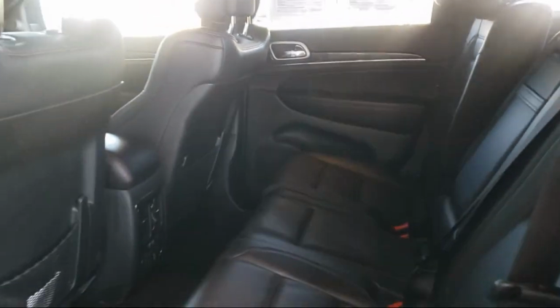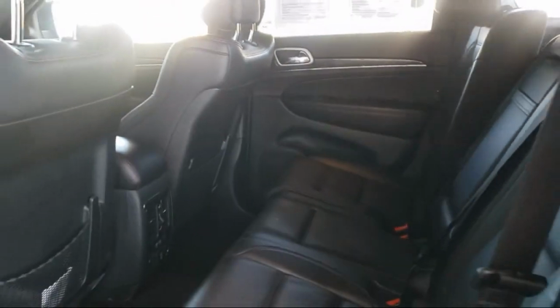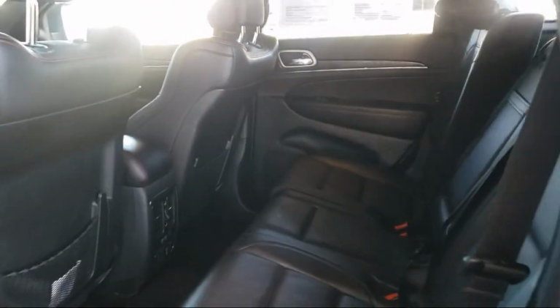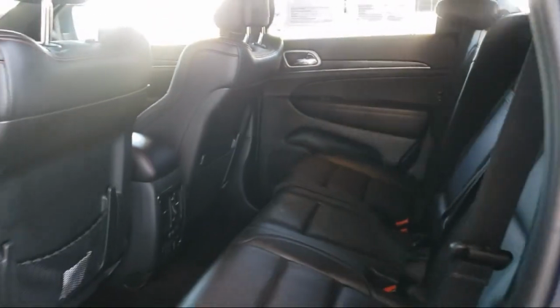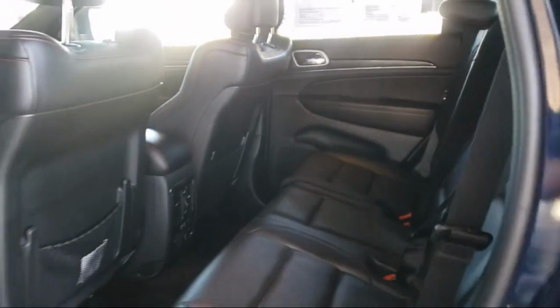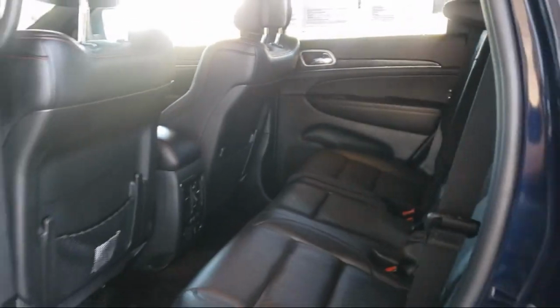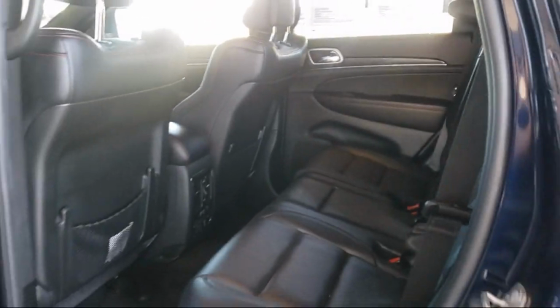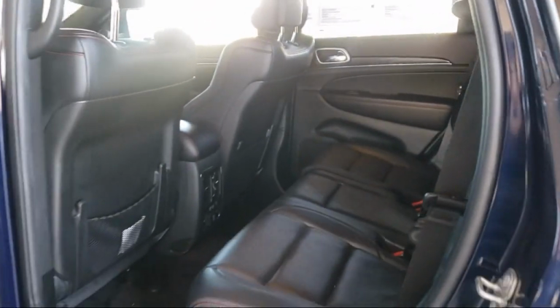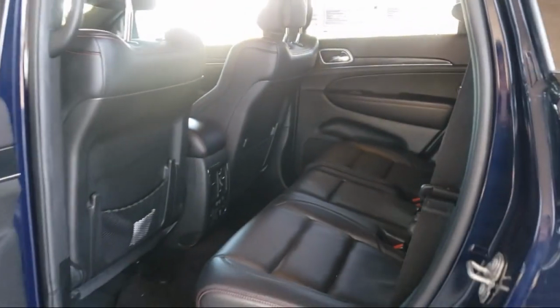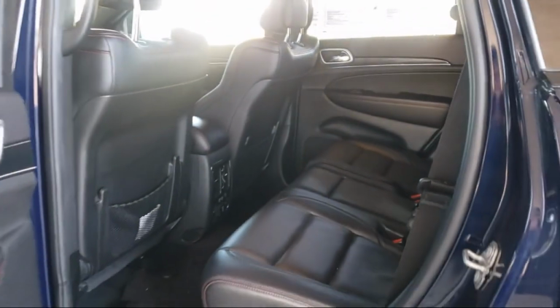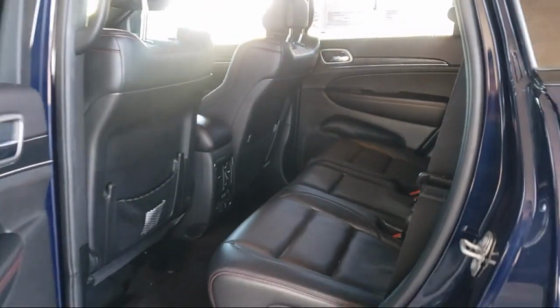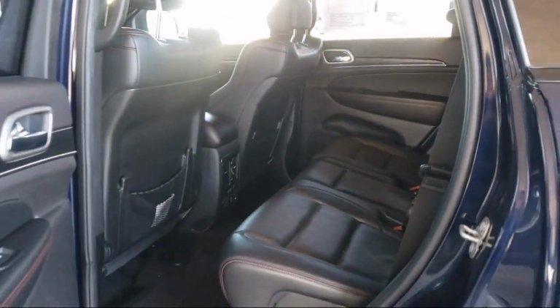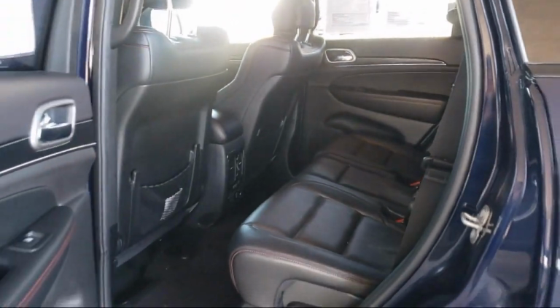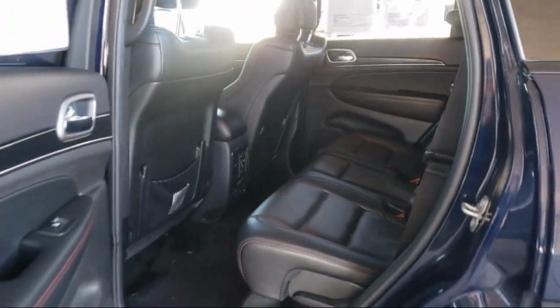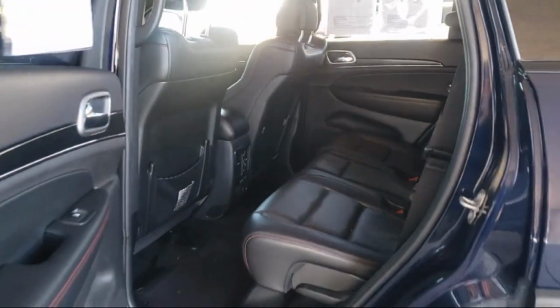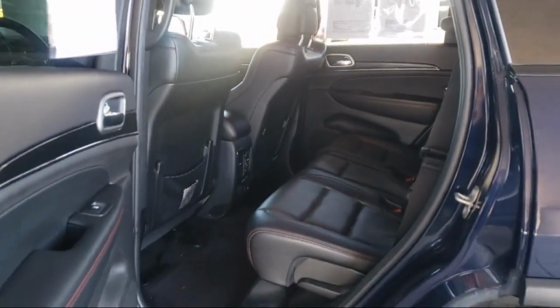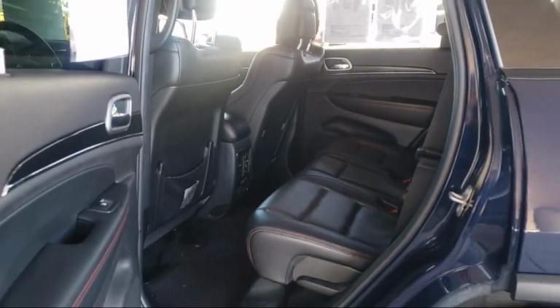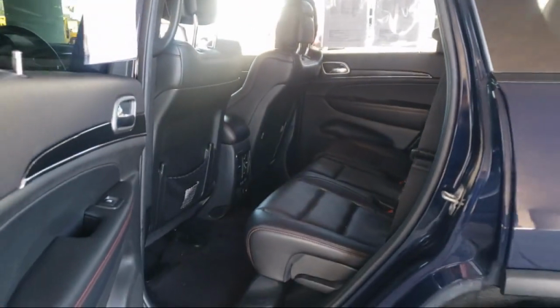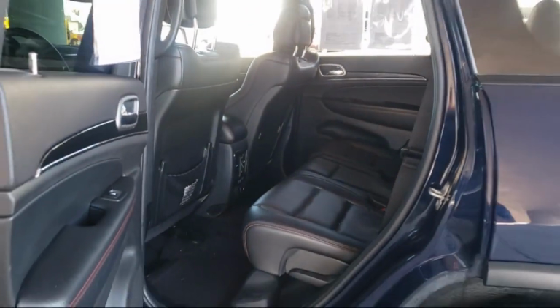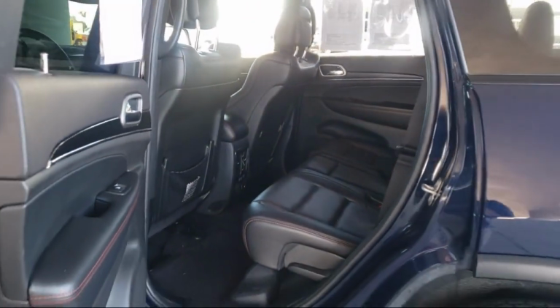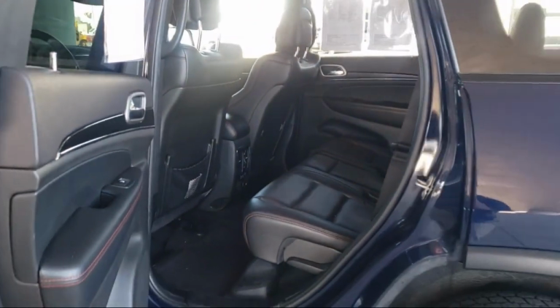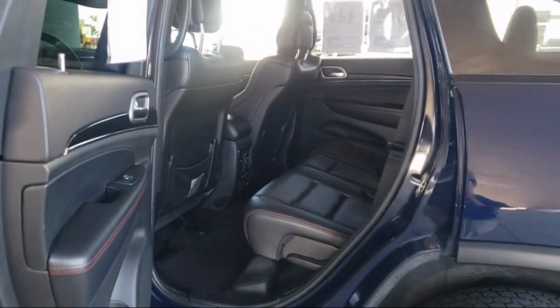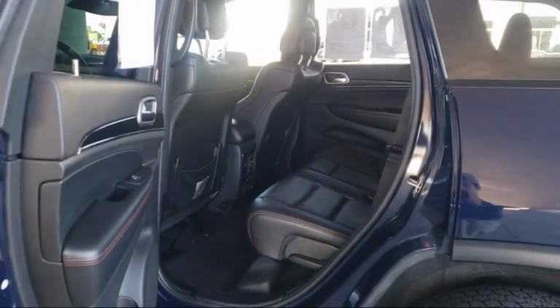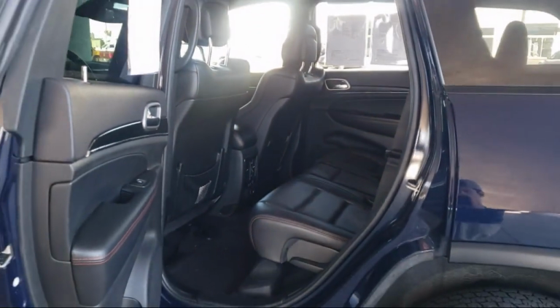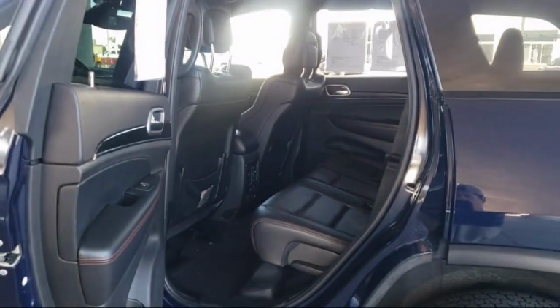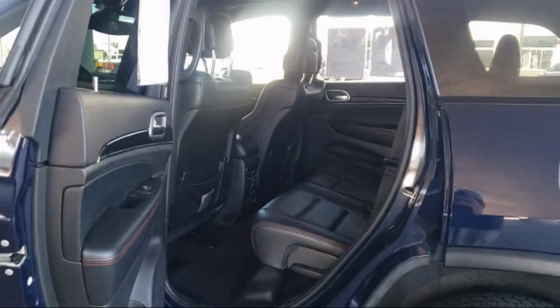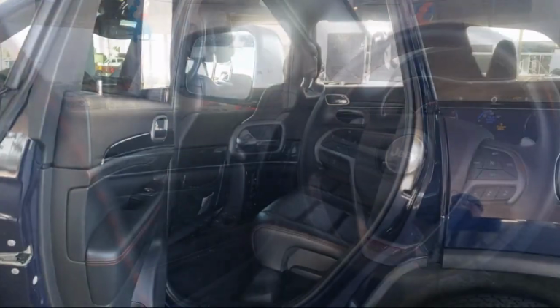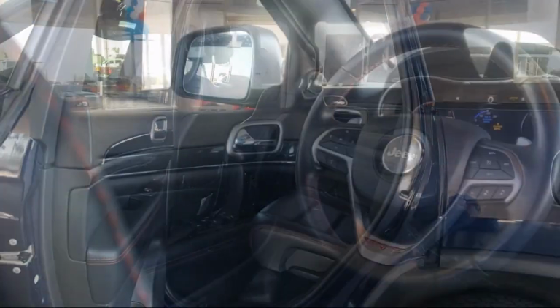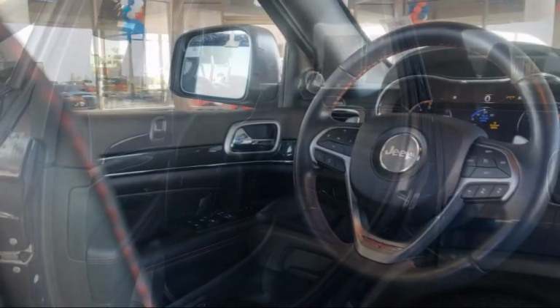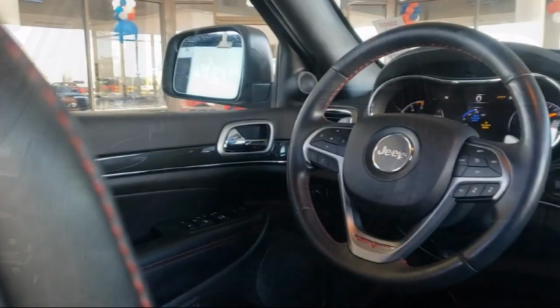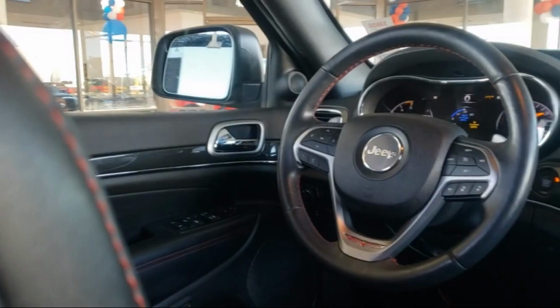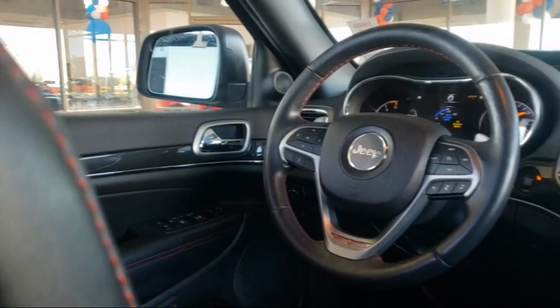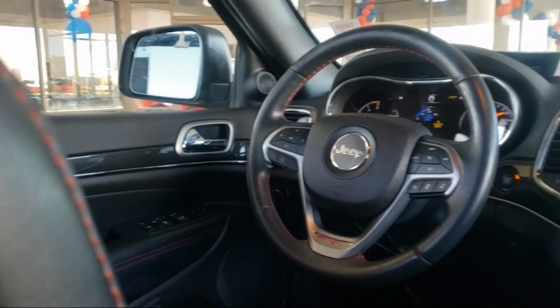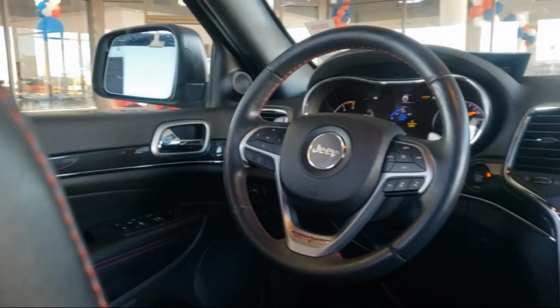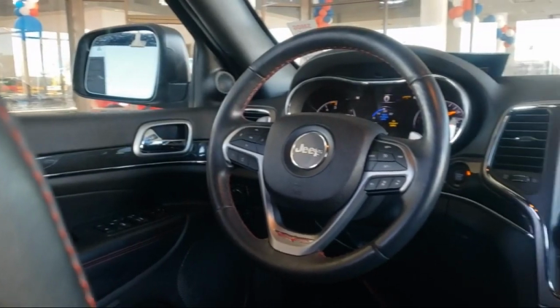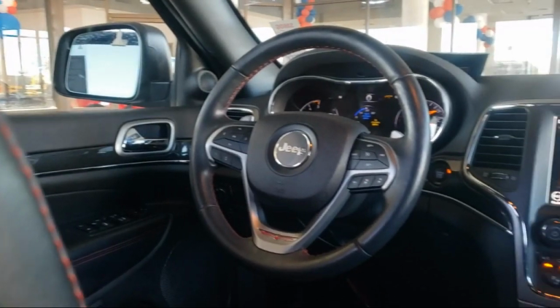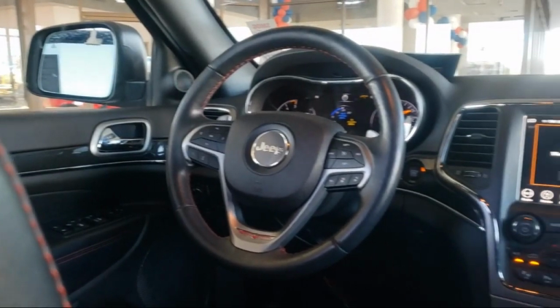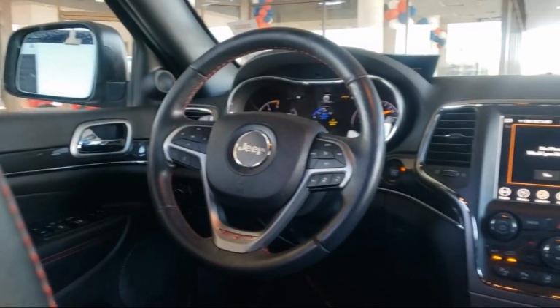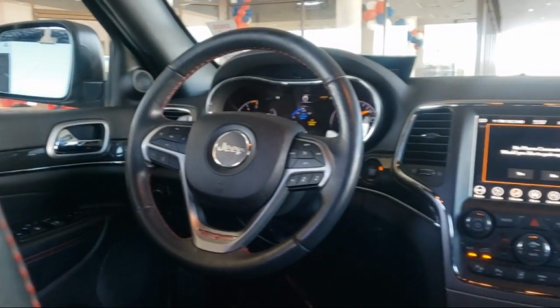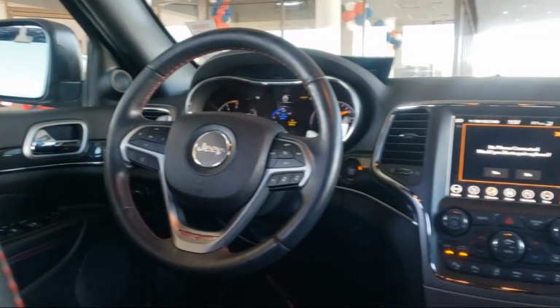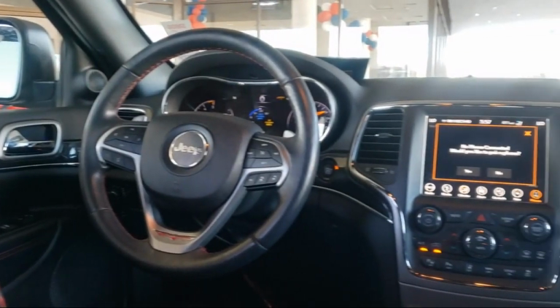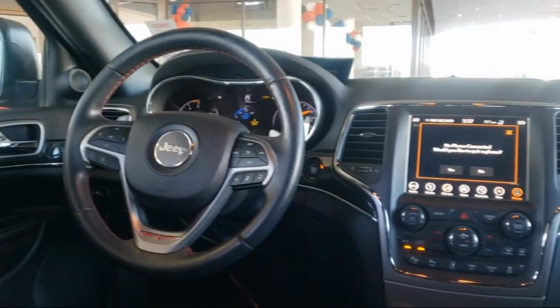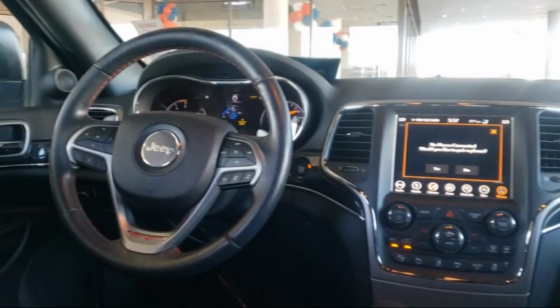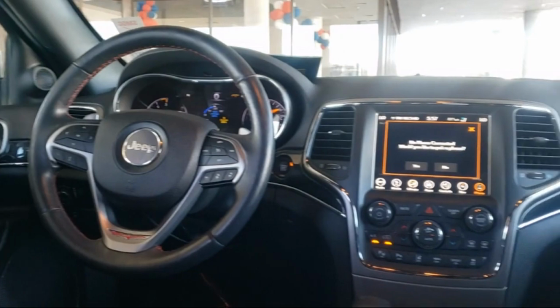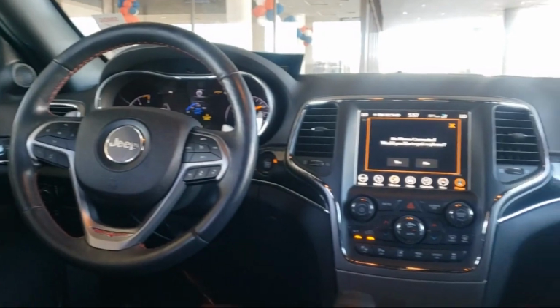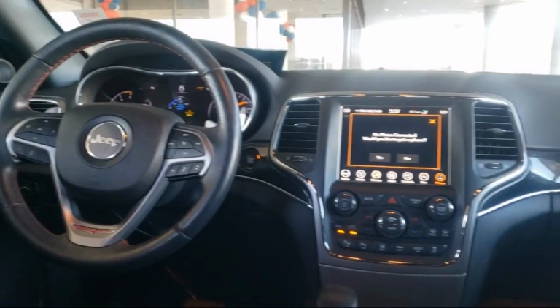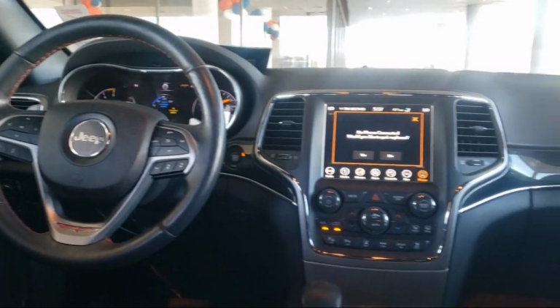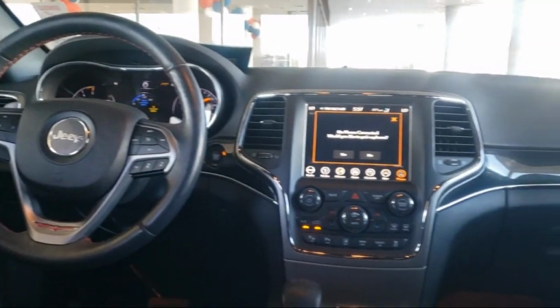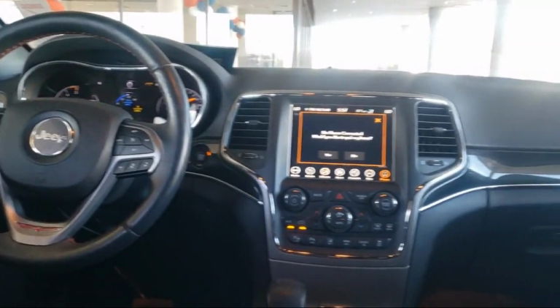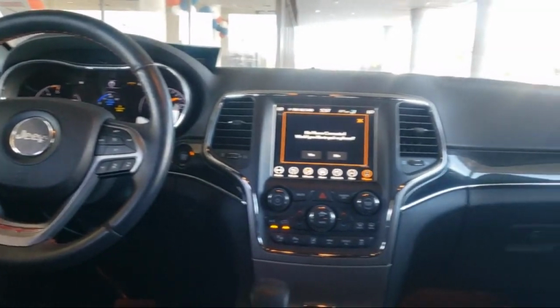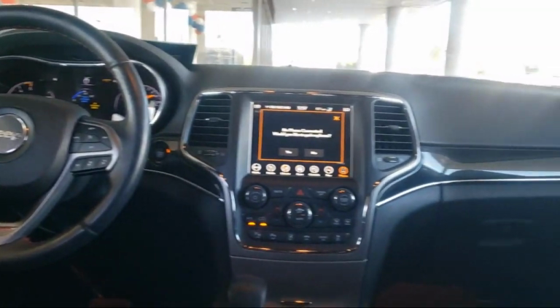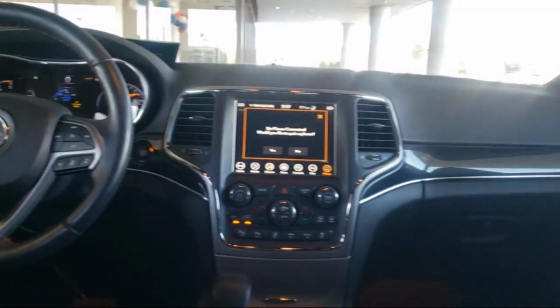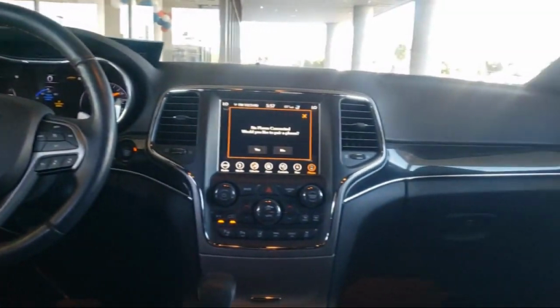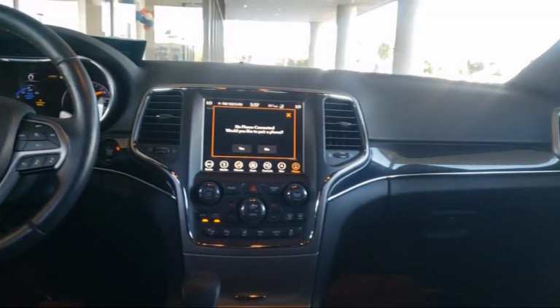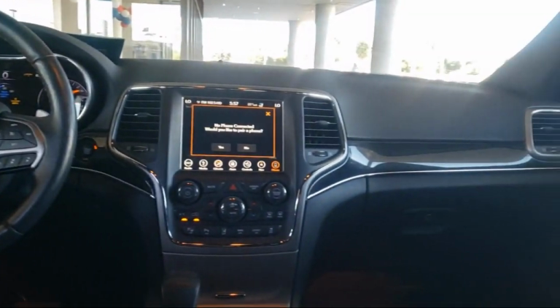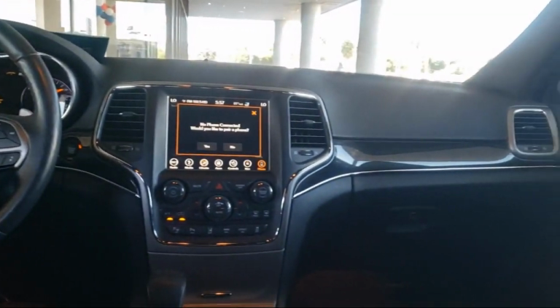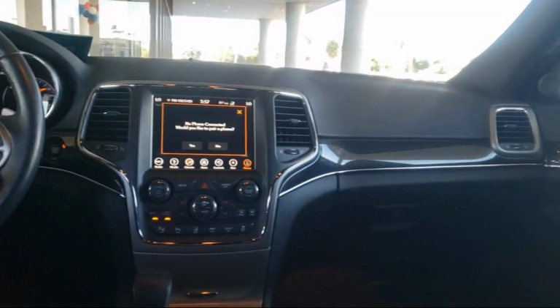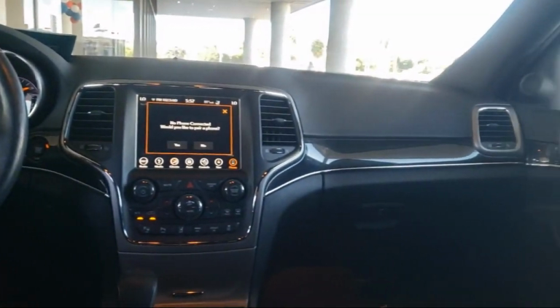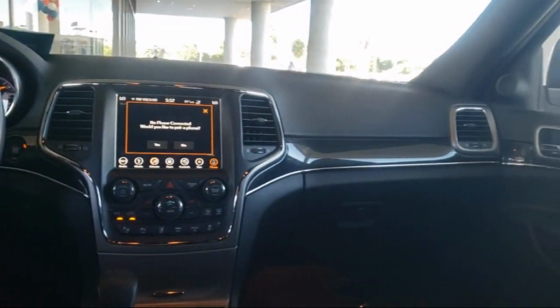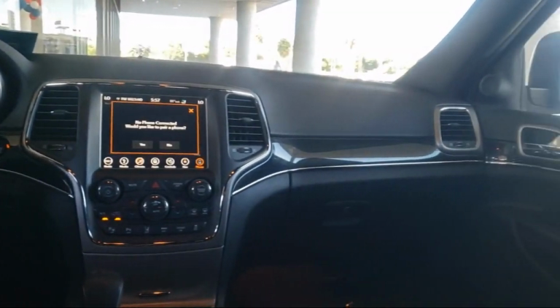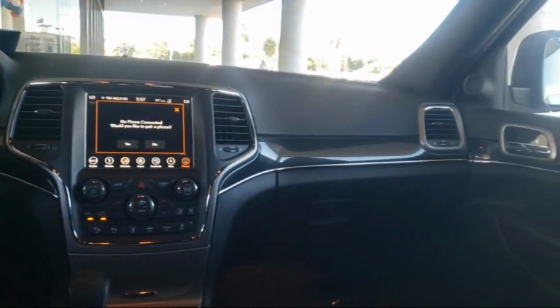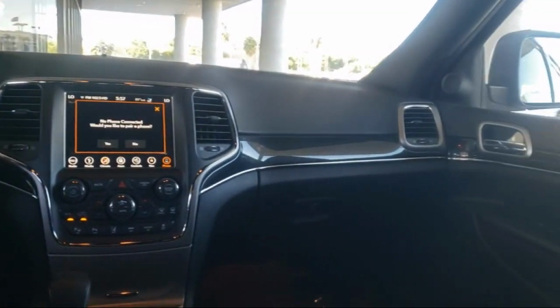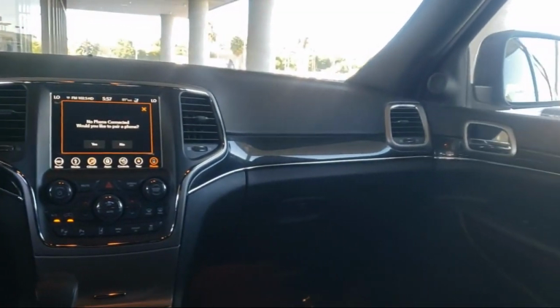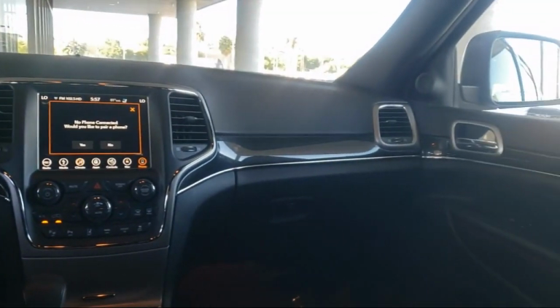Keyless entry, heated front seats, parking sensors, and has less than 40,000 miles on the odometer.